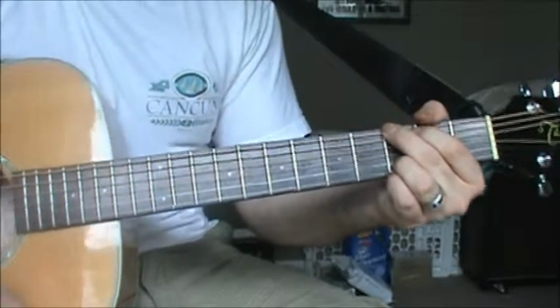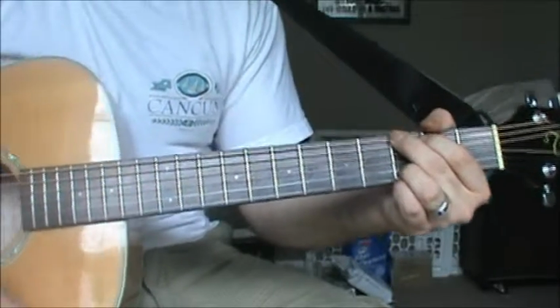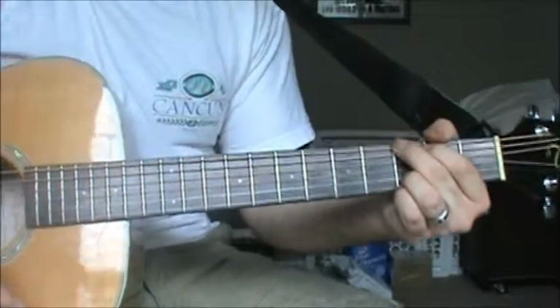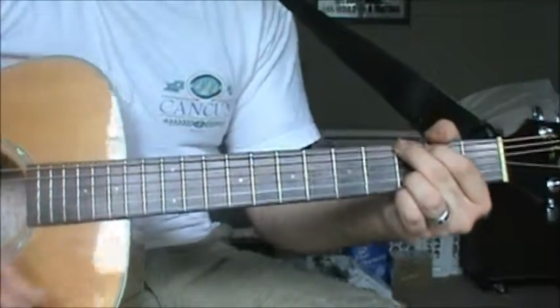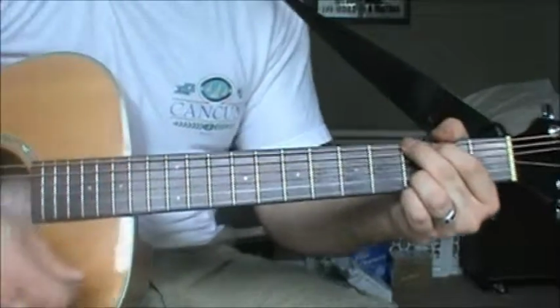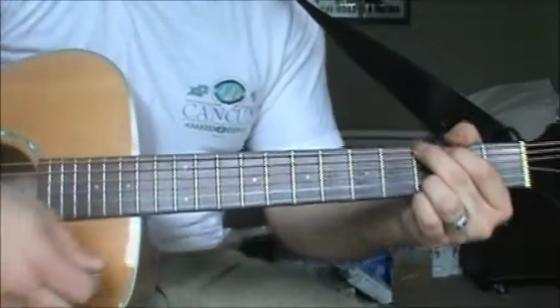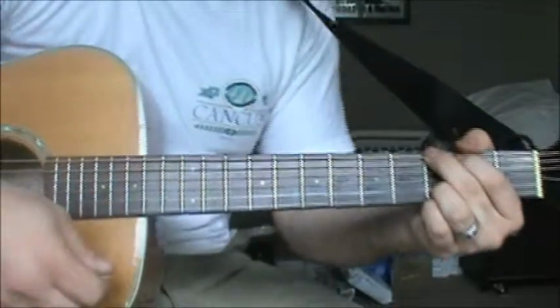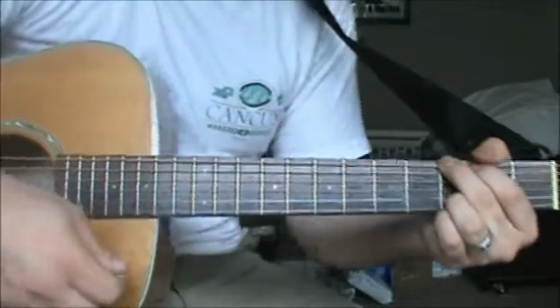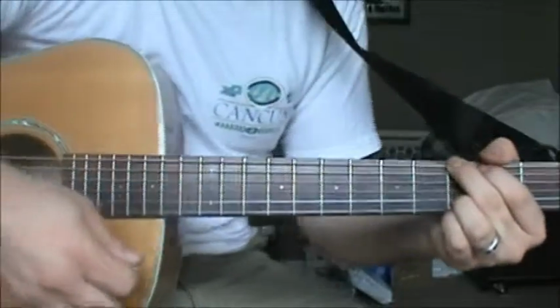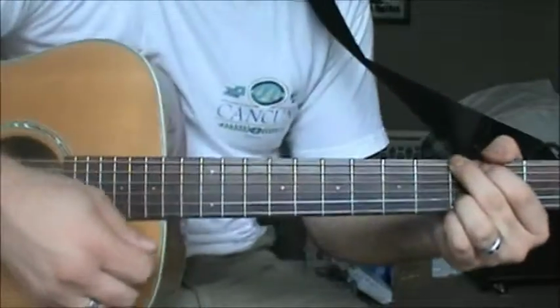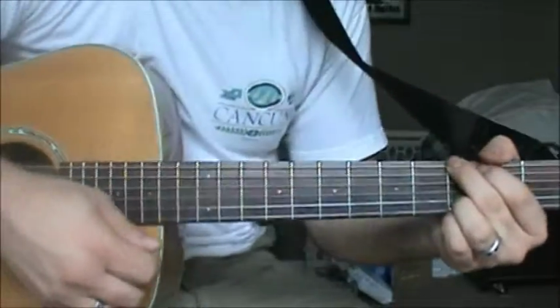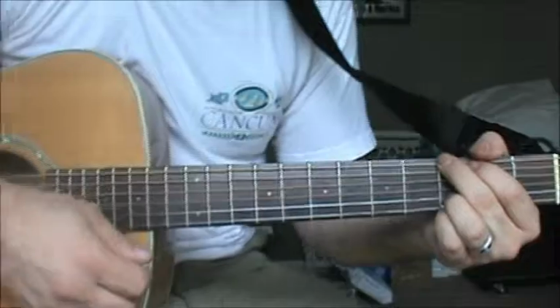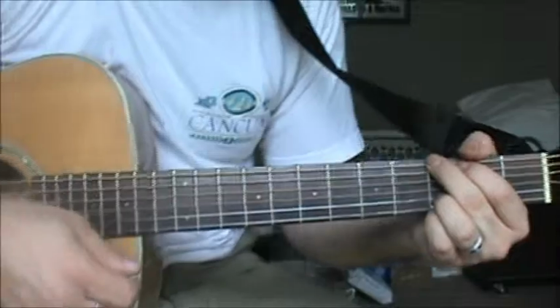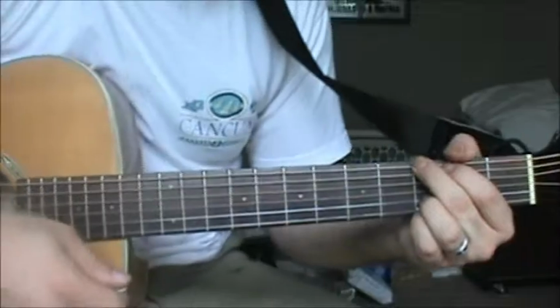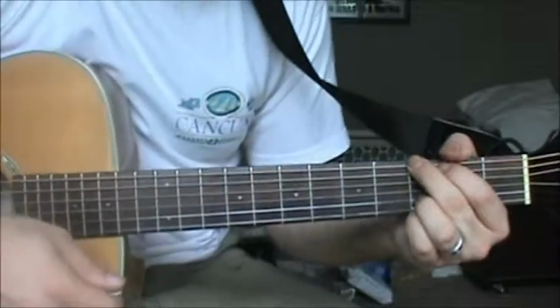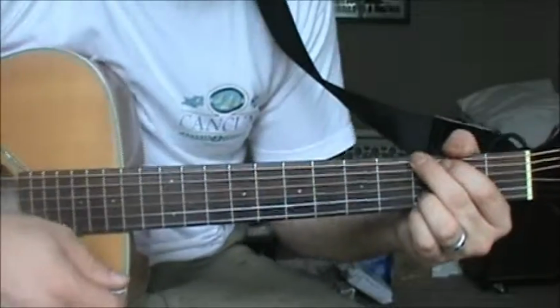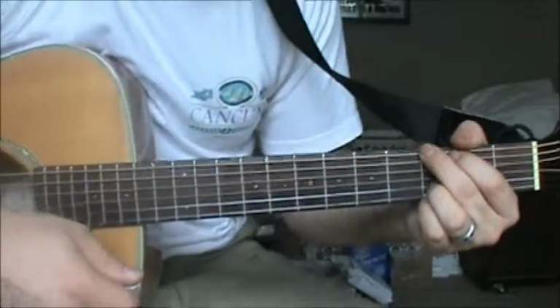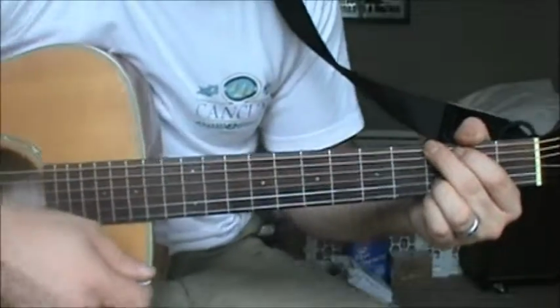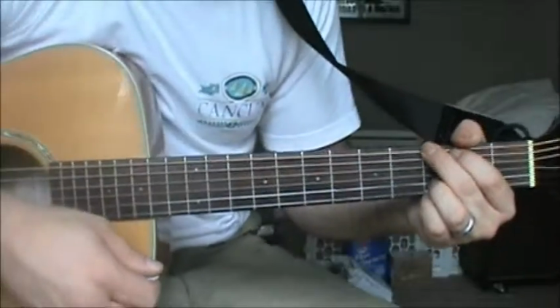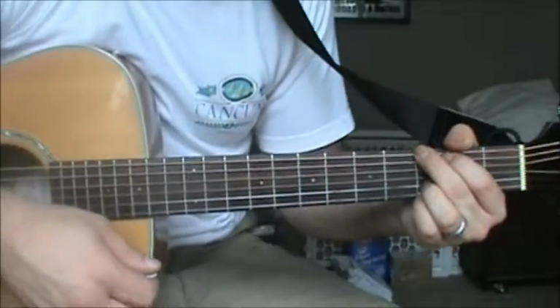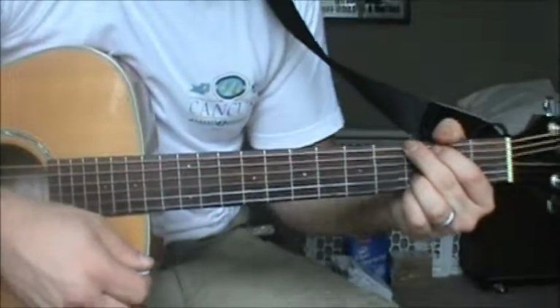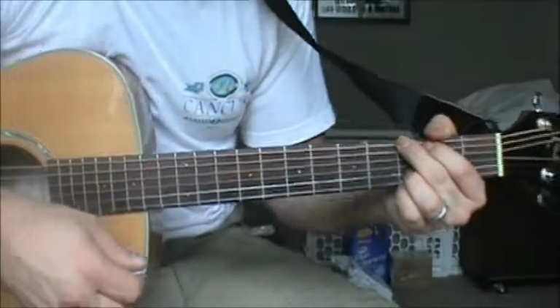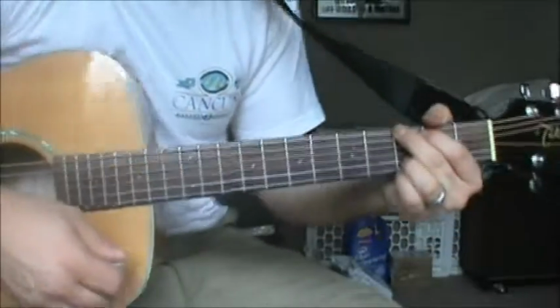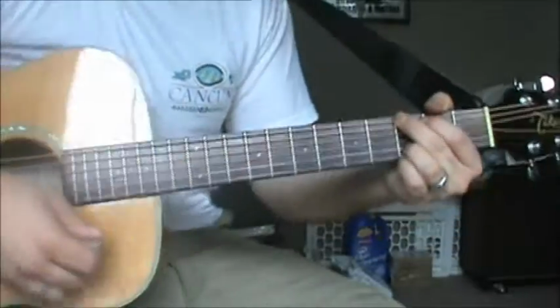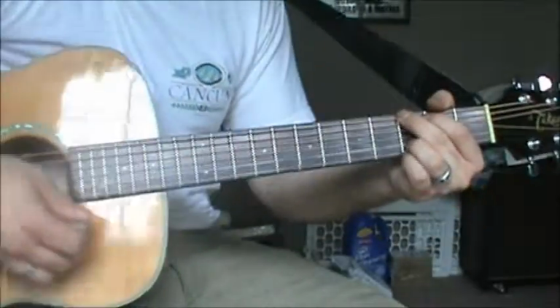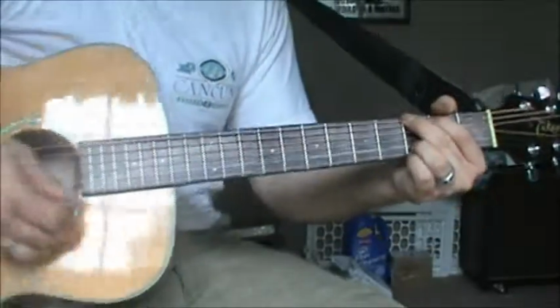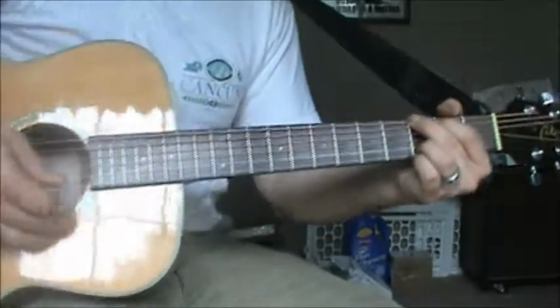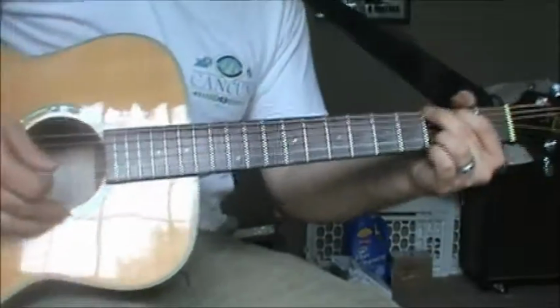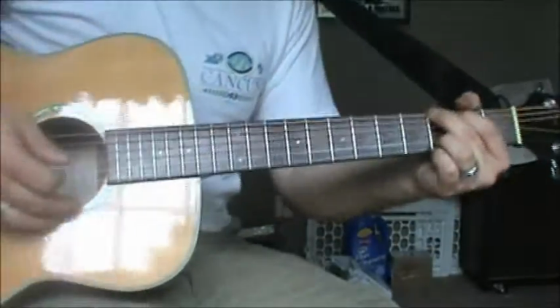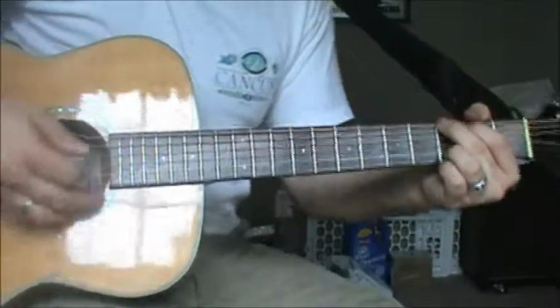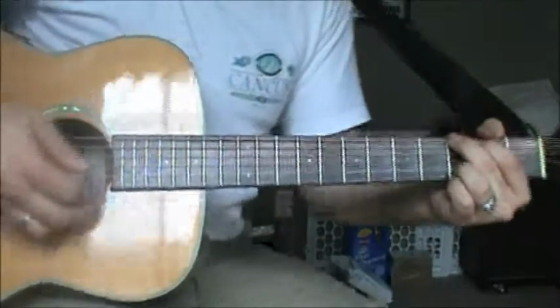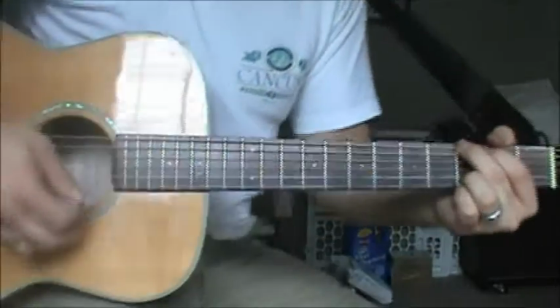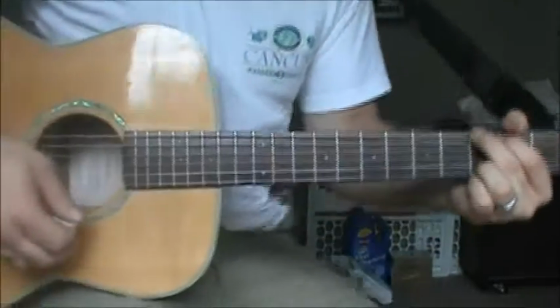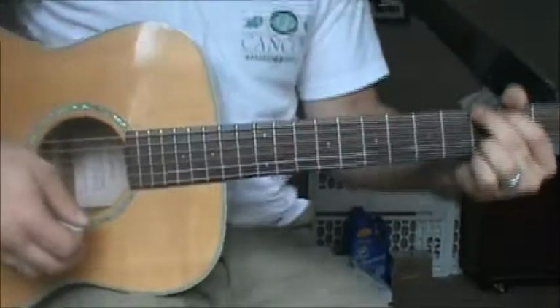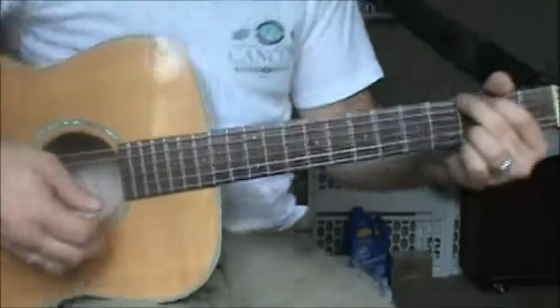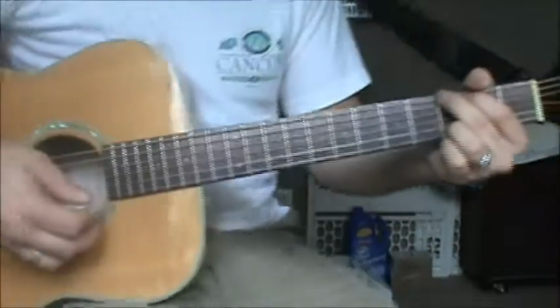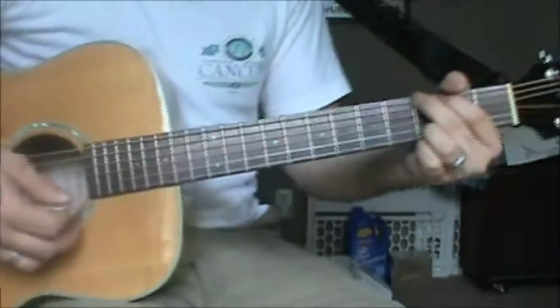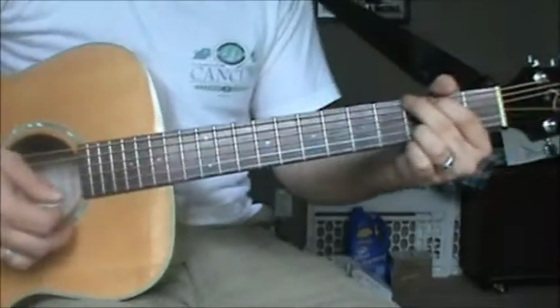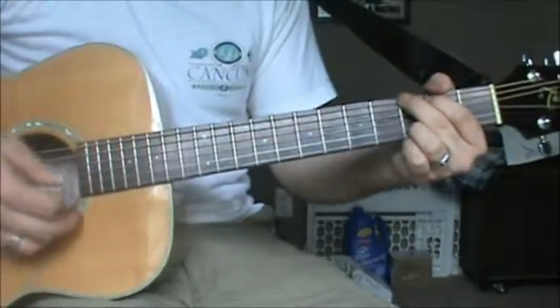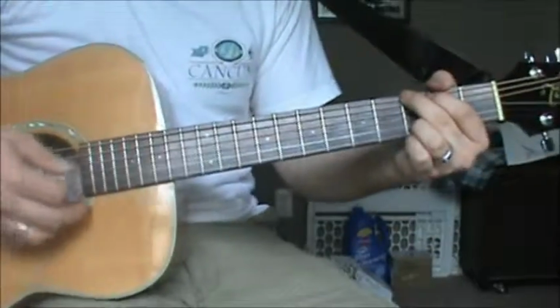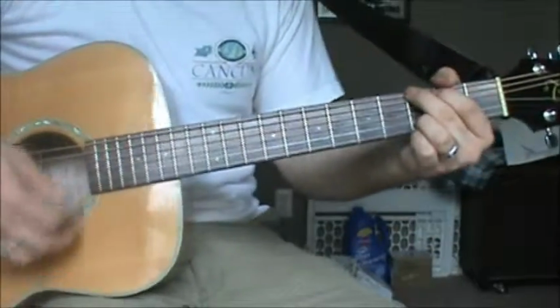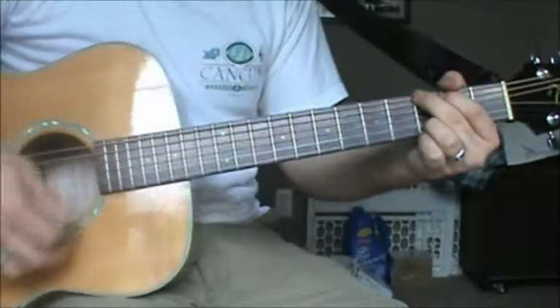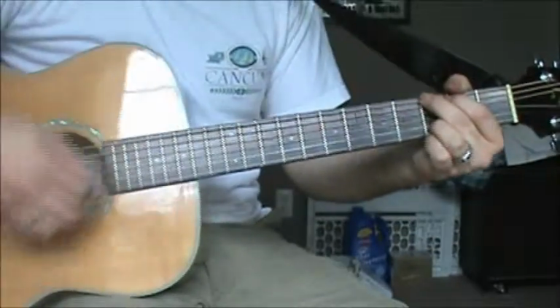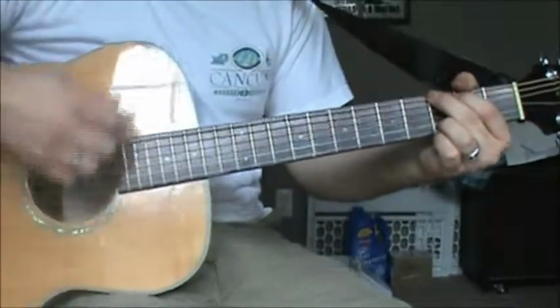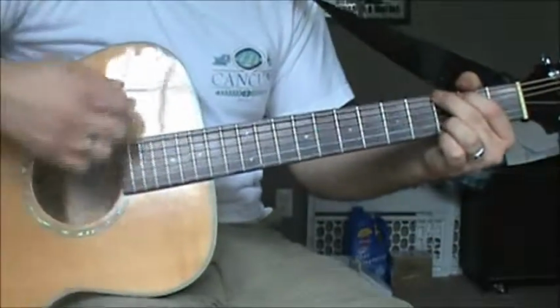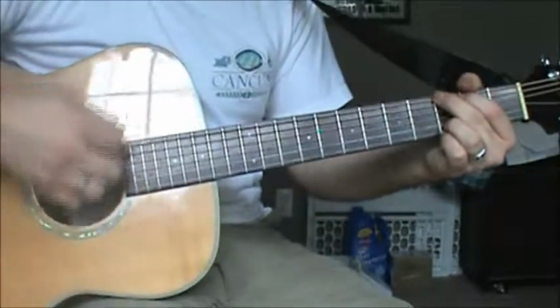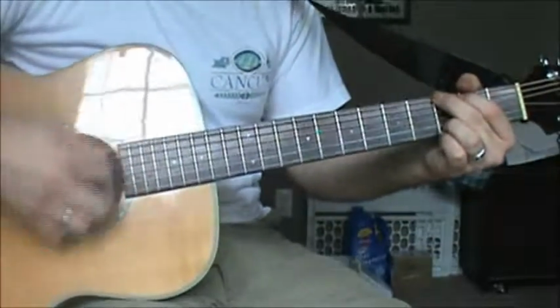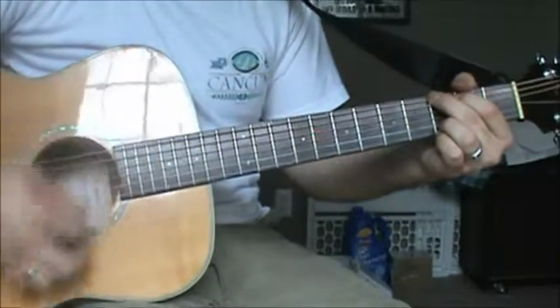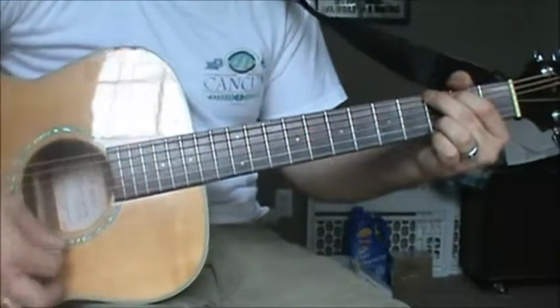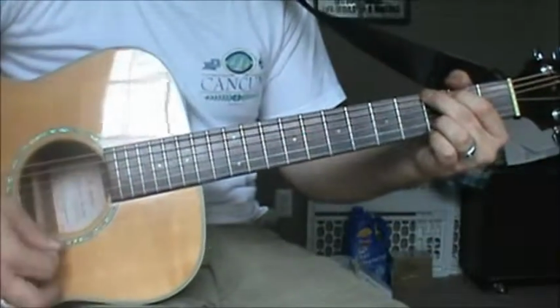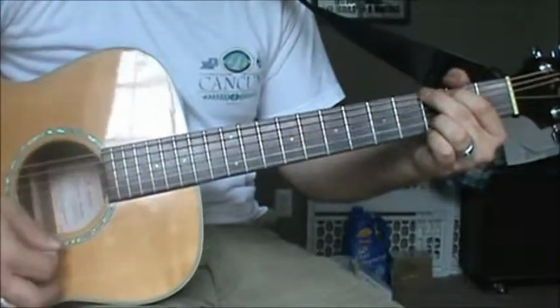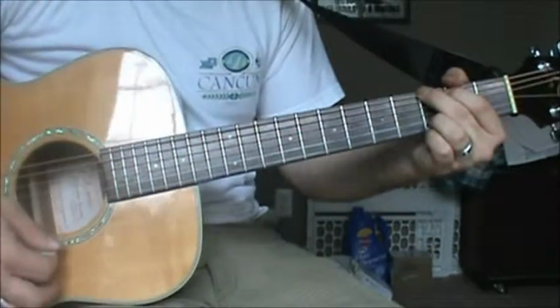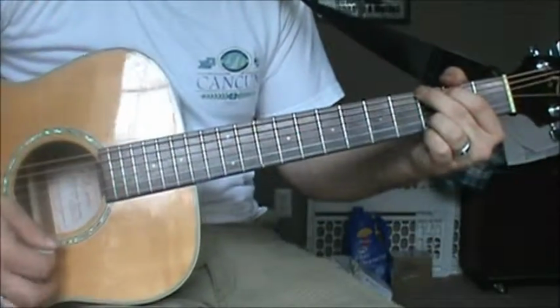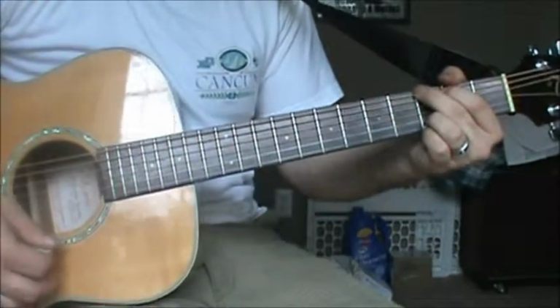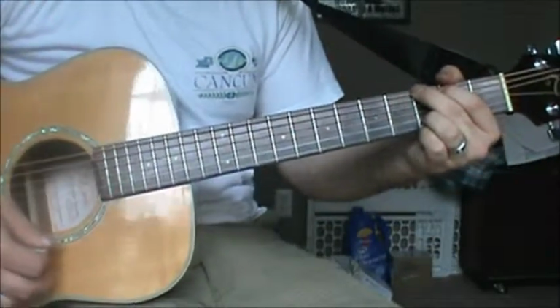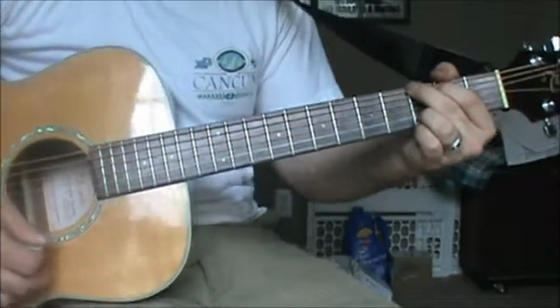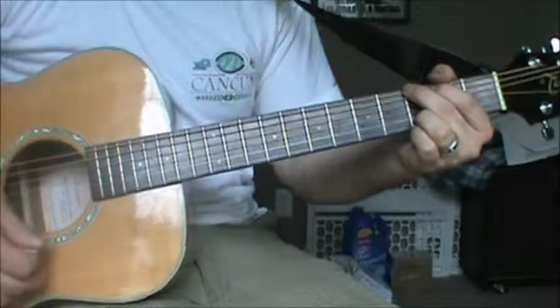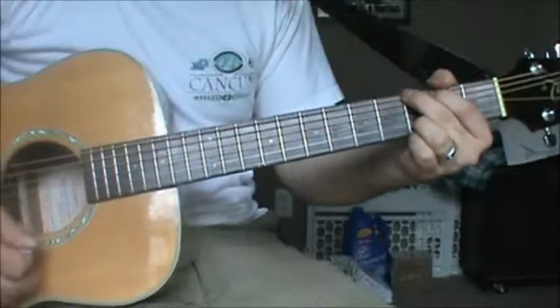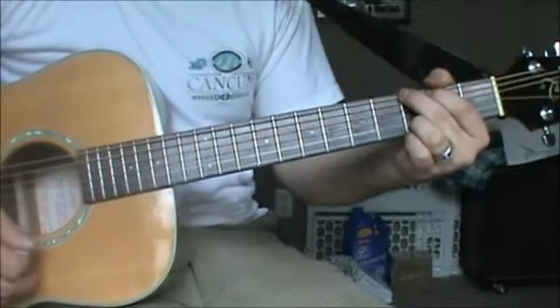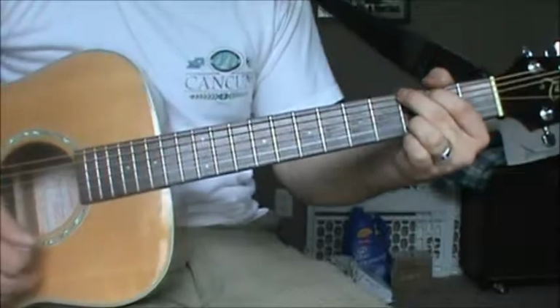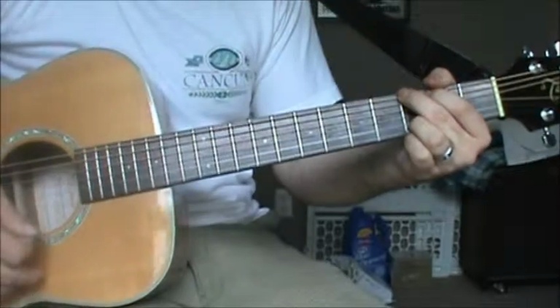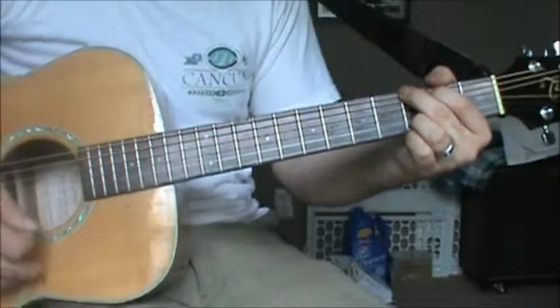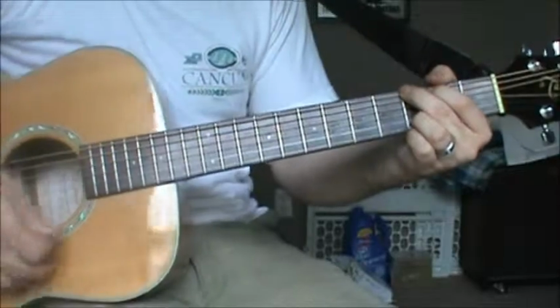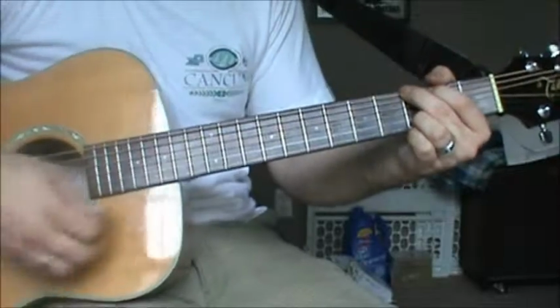Now all the while I'm showing this to you, you want to keep in mind that your hand really is going to go closer to here — I was just showing that for the video.